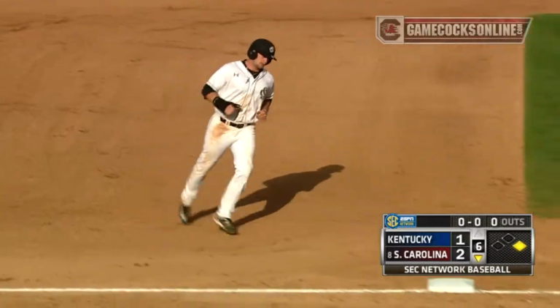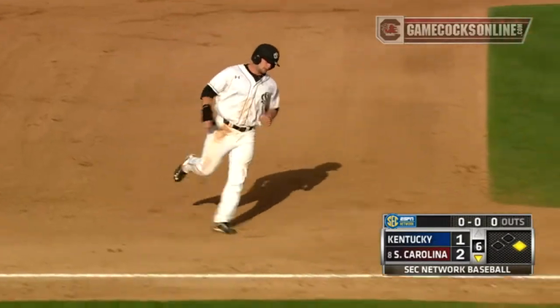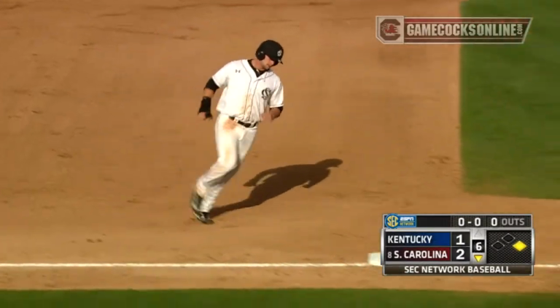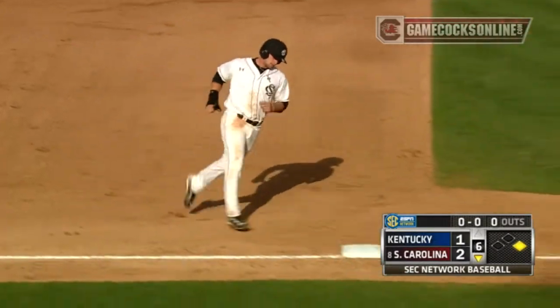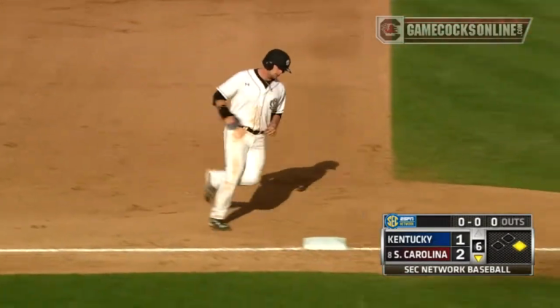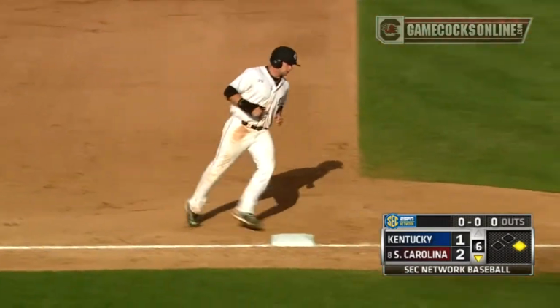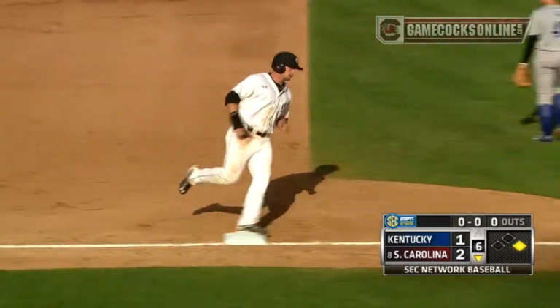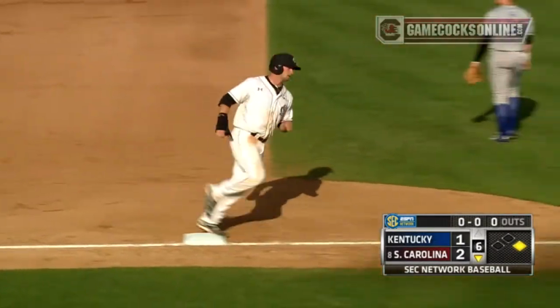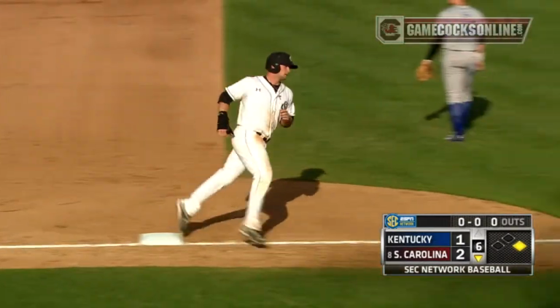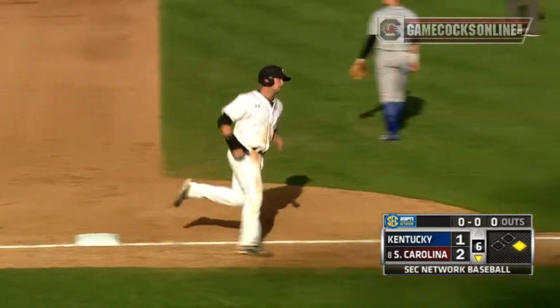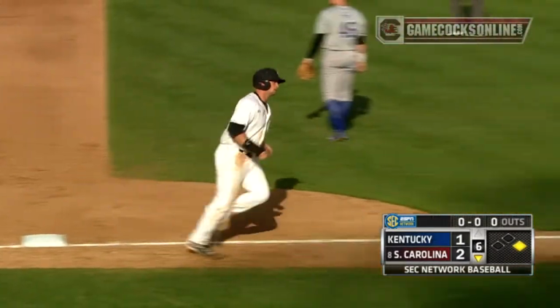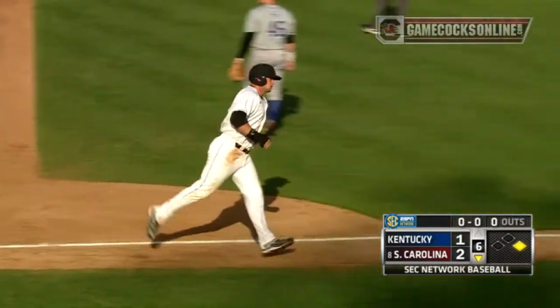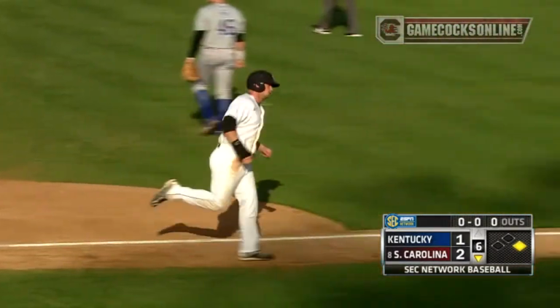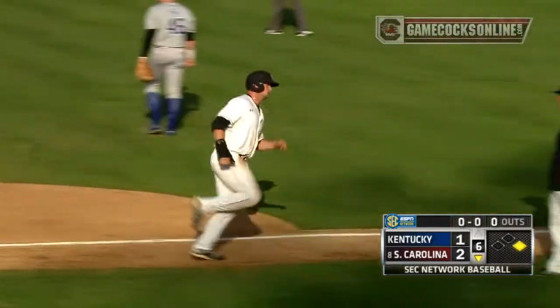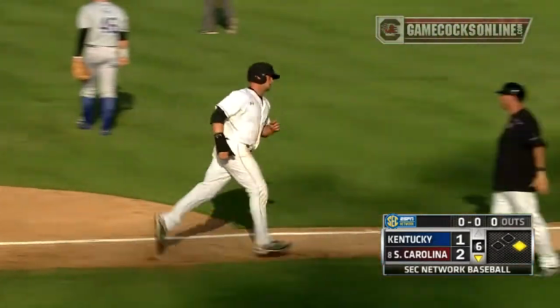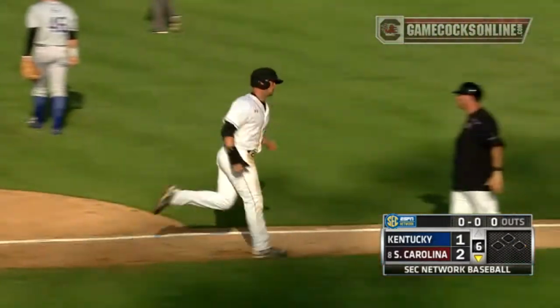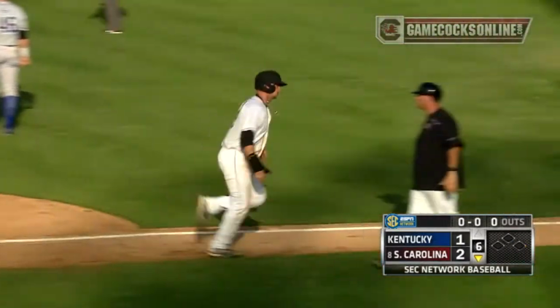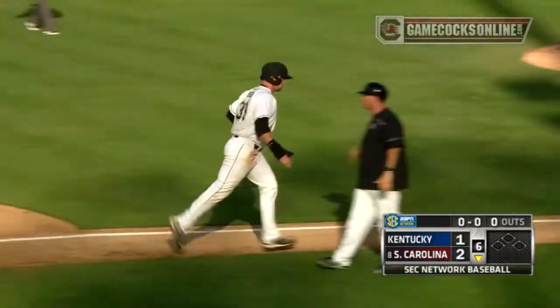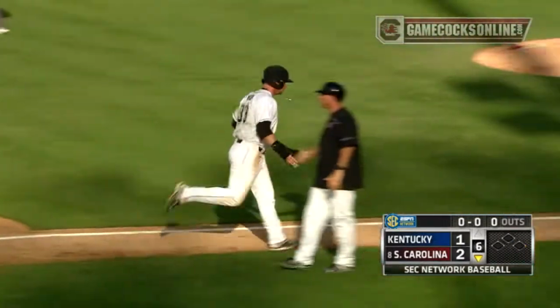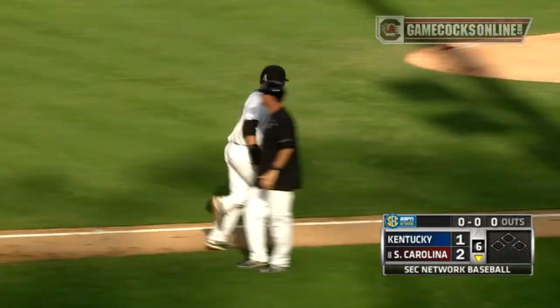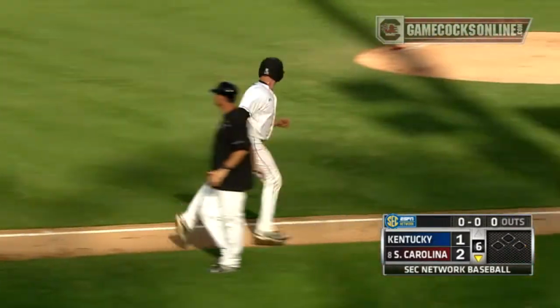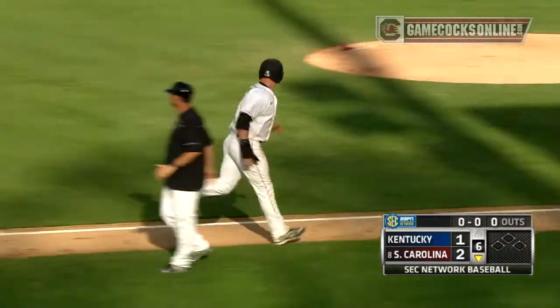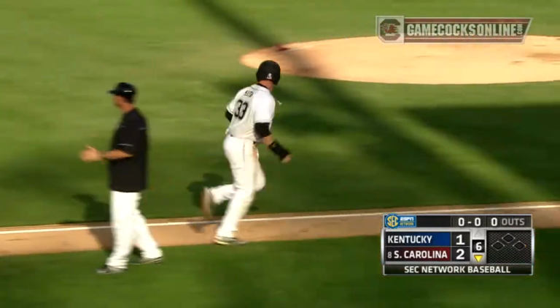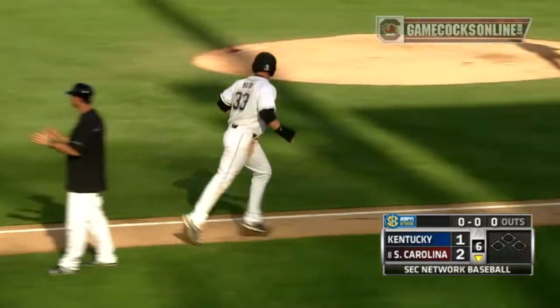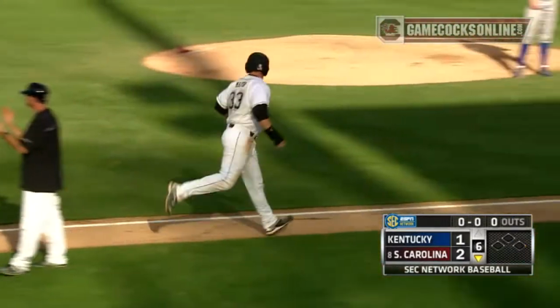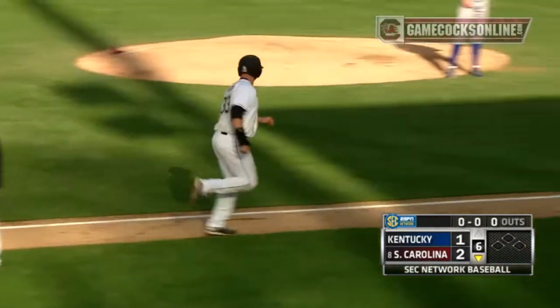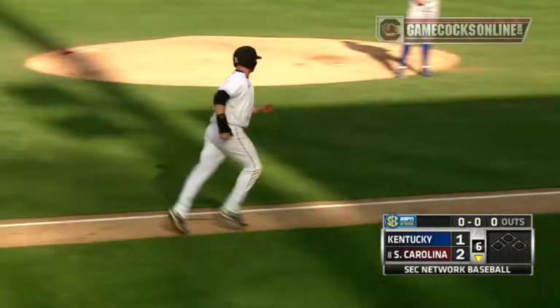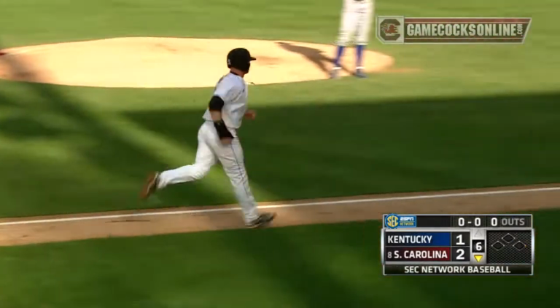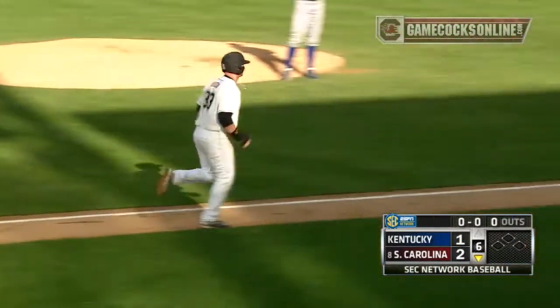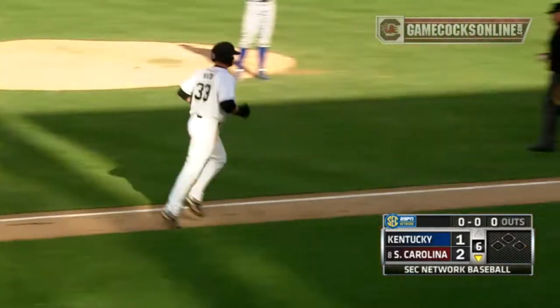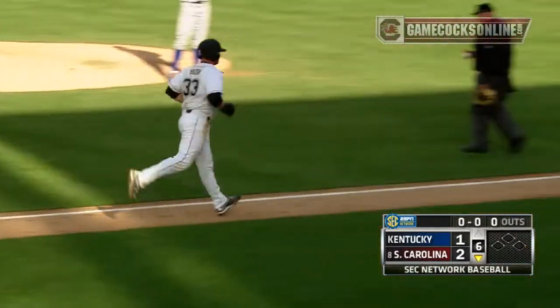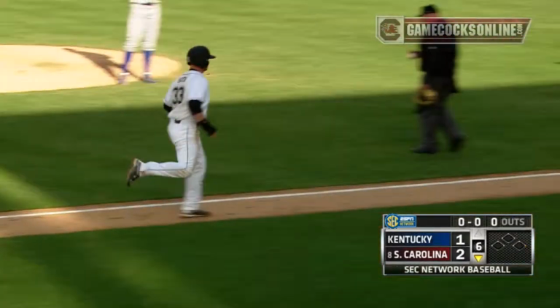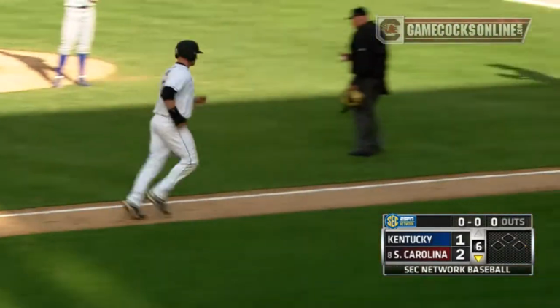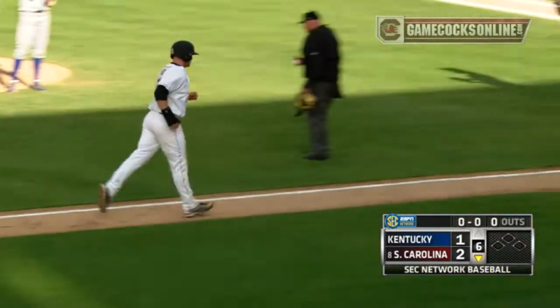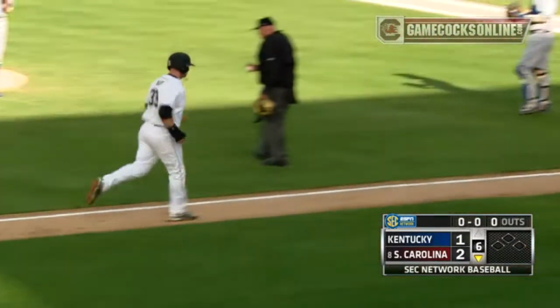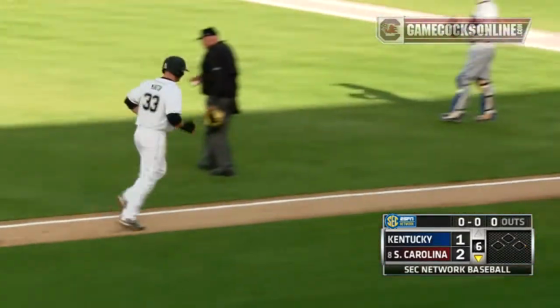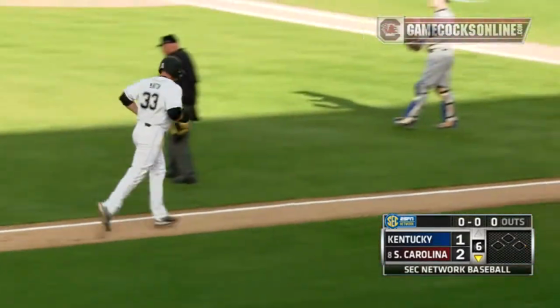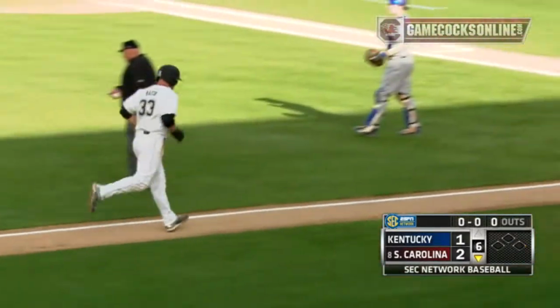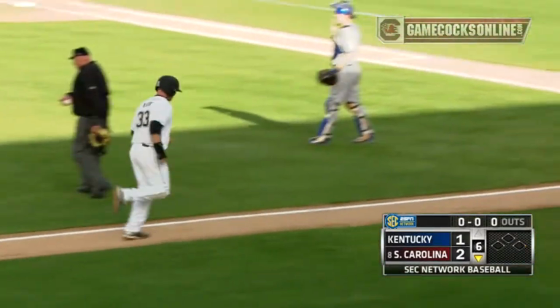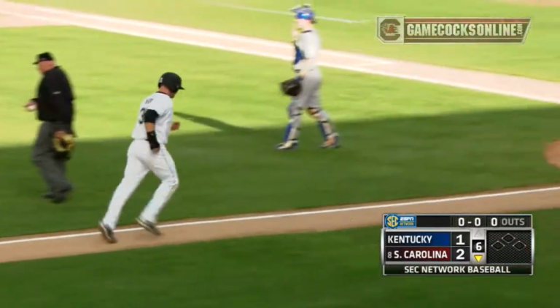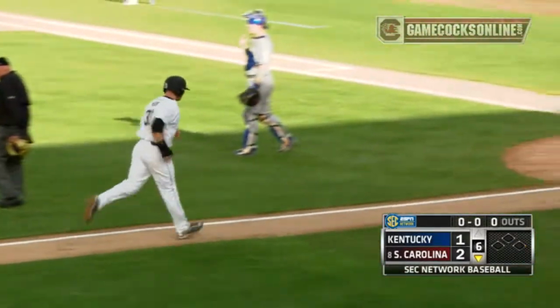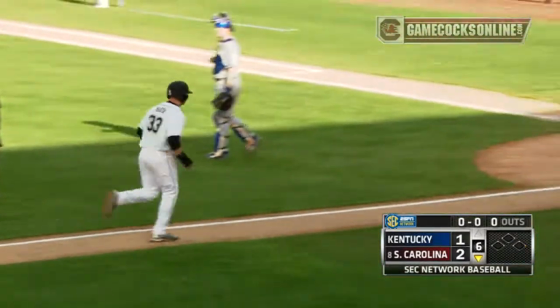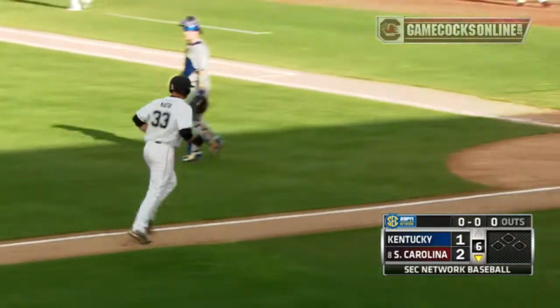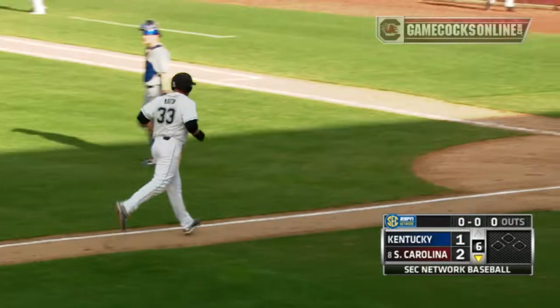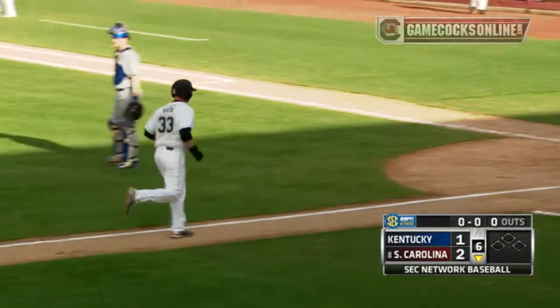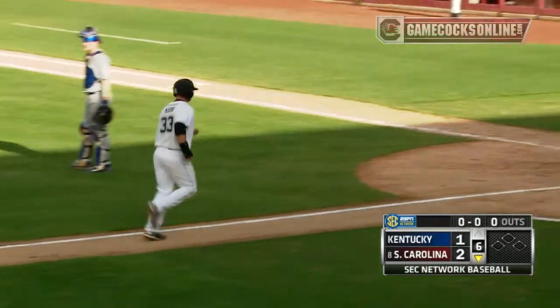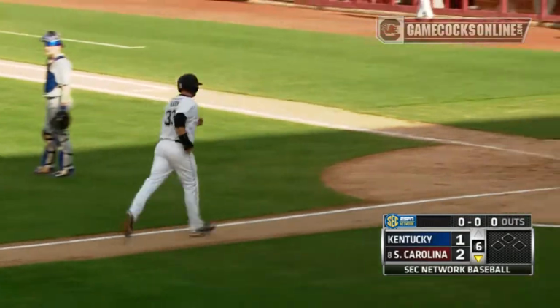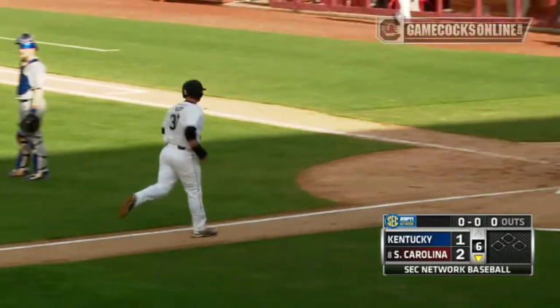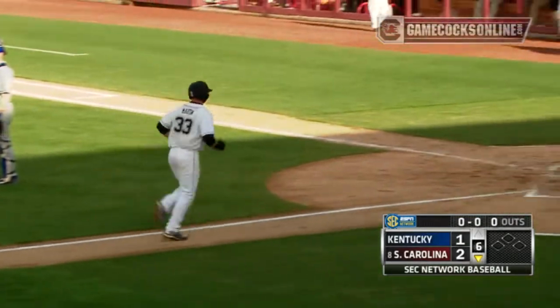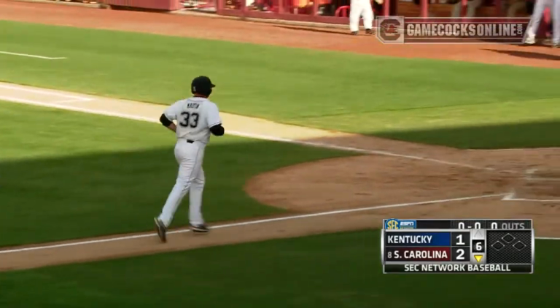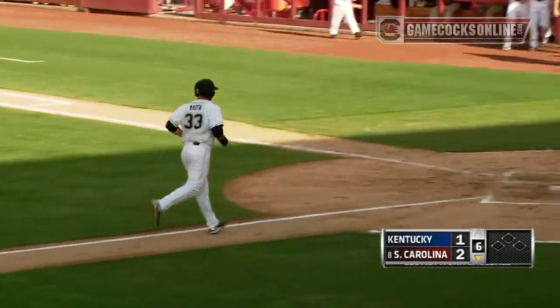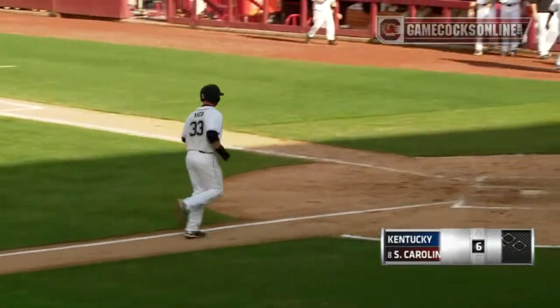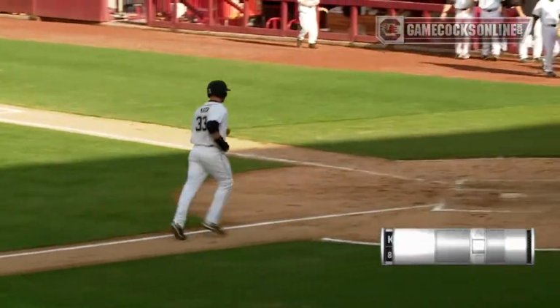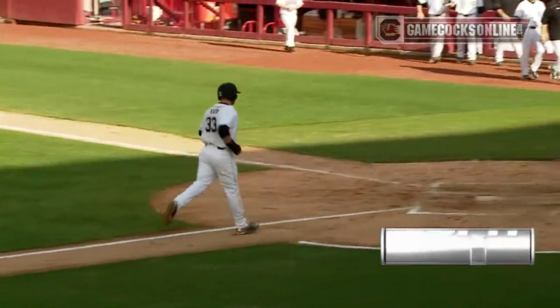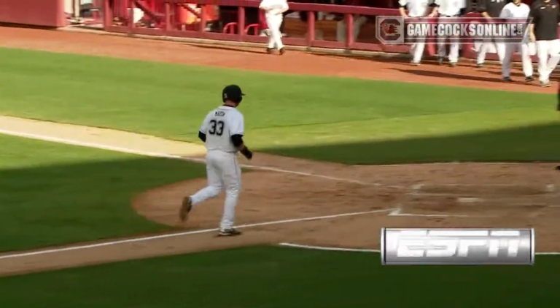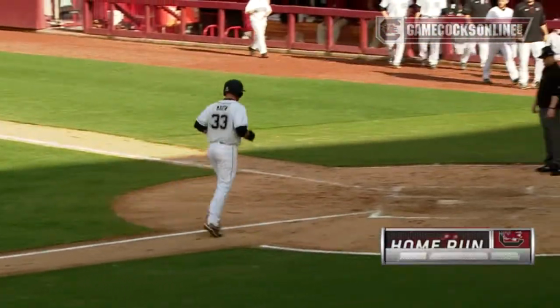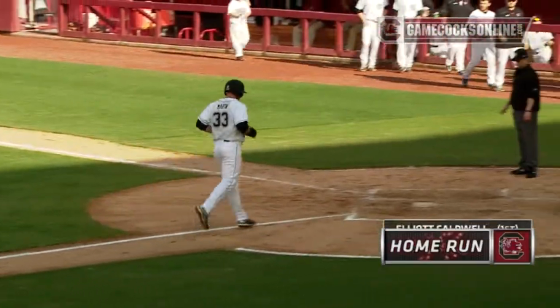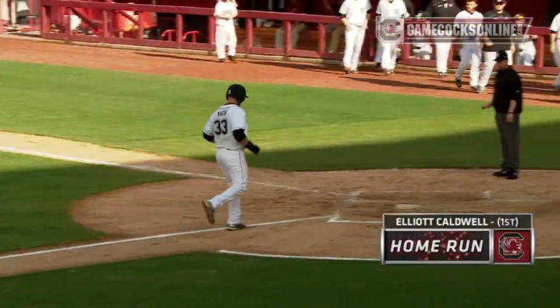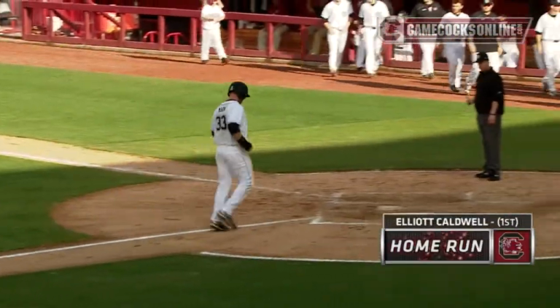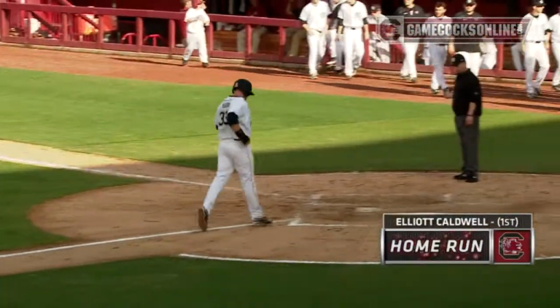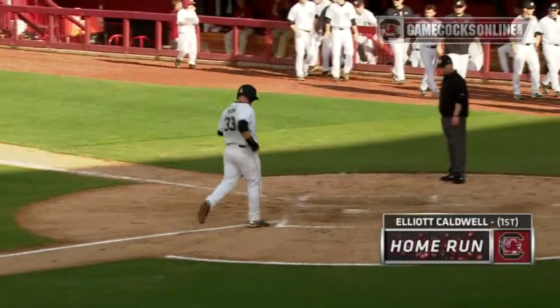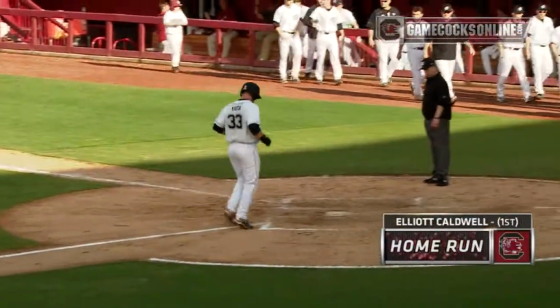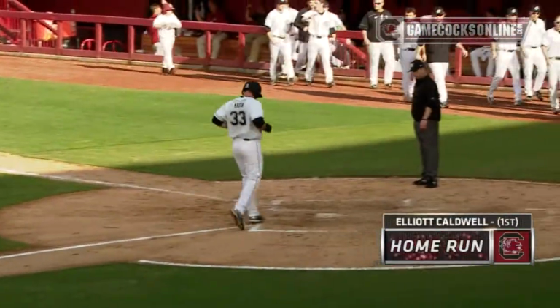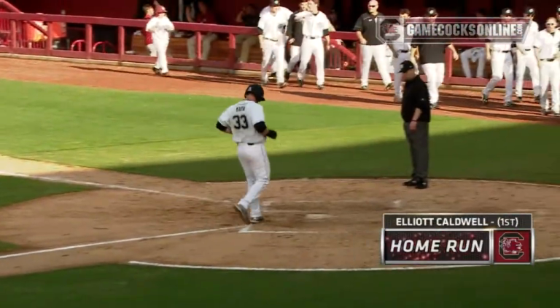Second home run of the afternoon for the Gamecocks. While you don't have many hits, make sure the ones you do have count.